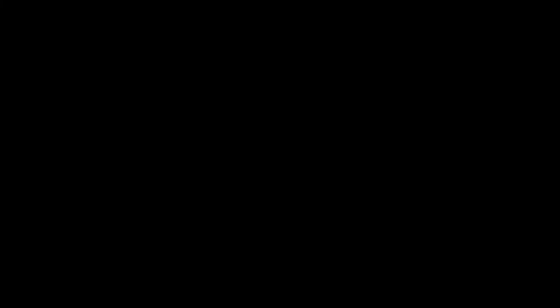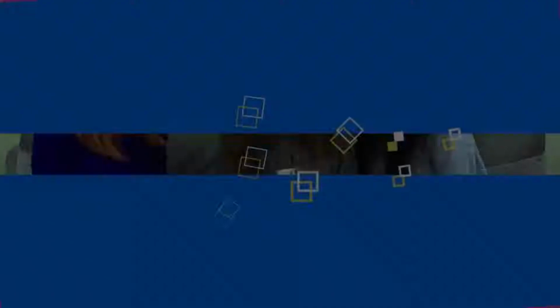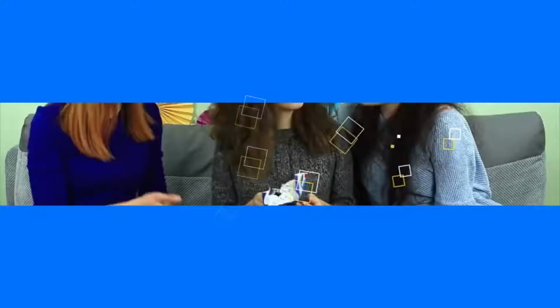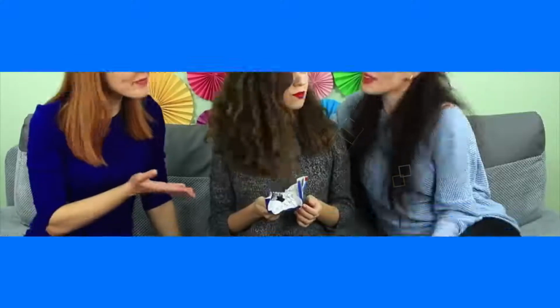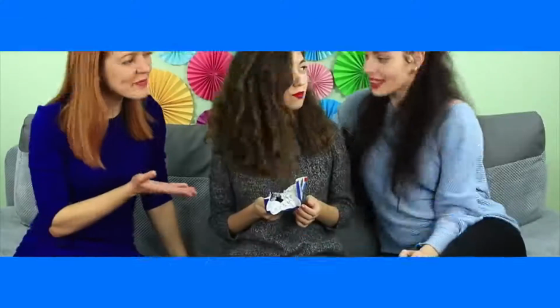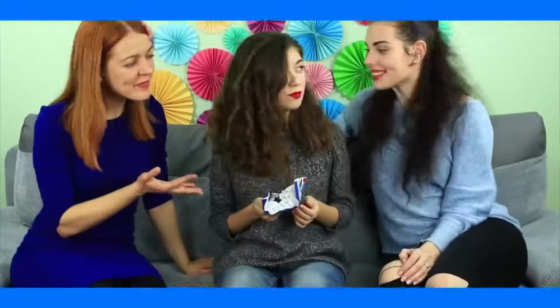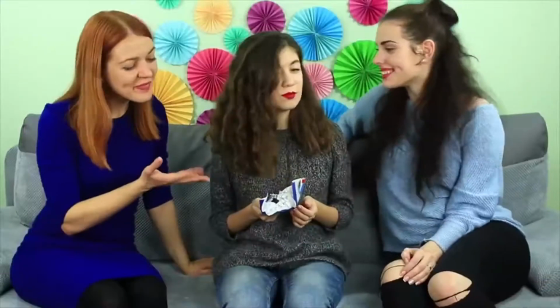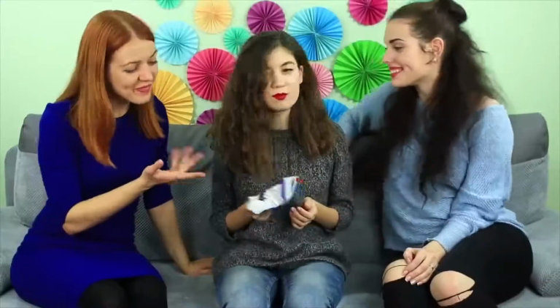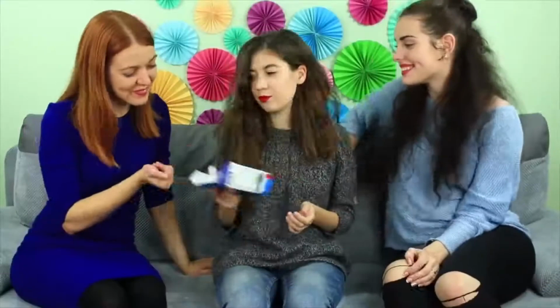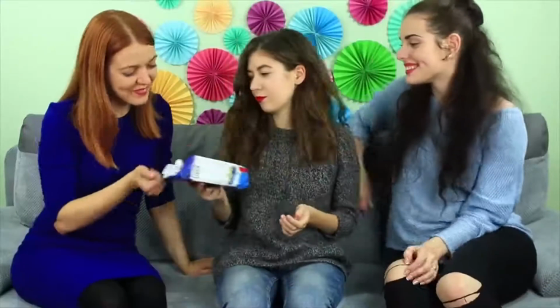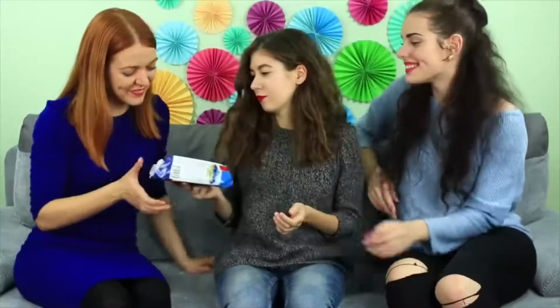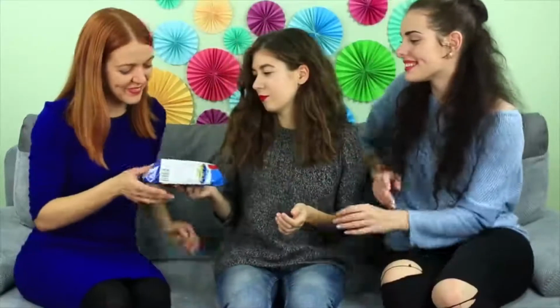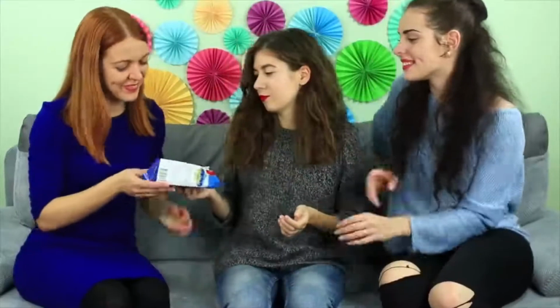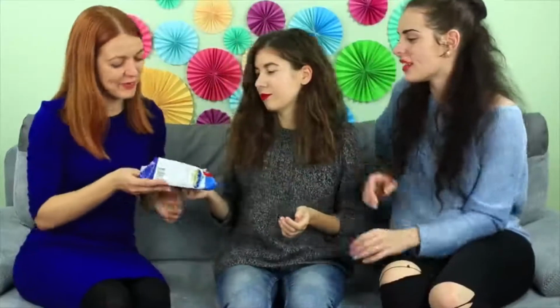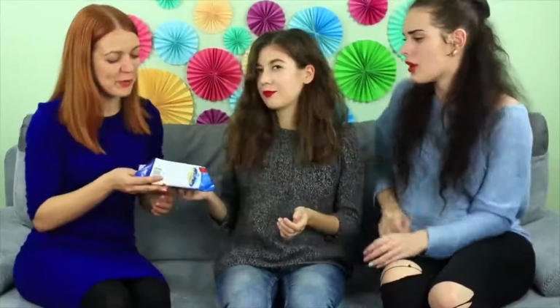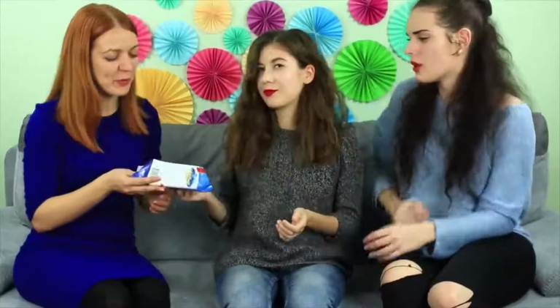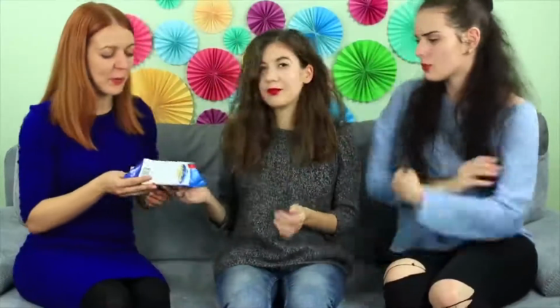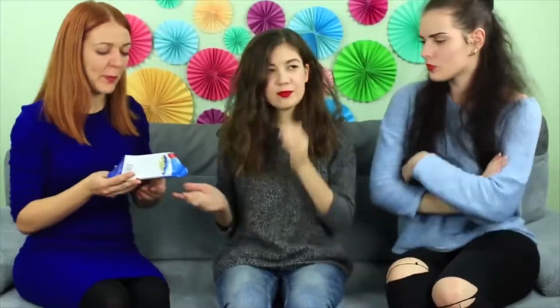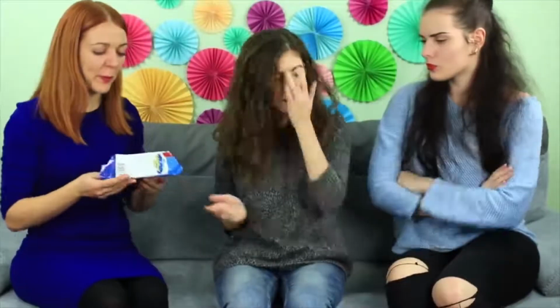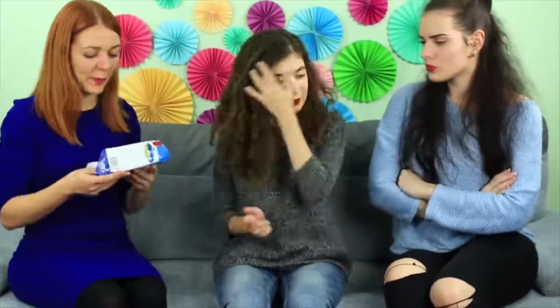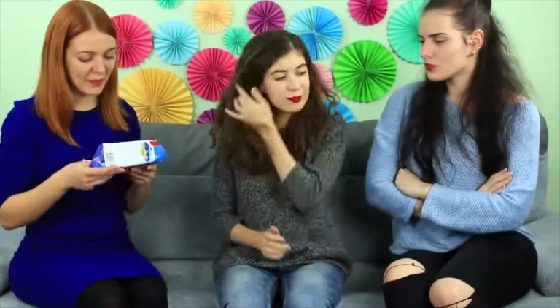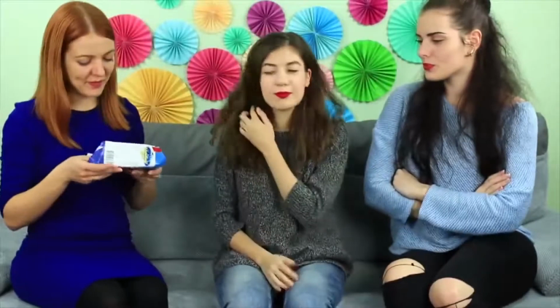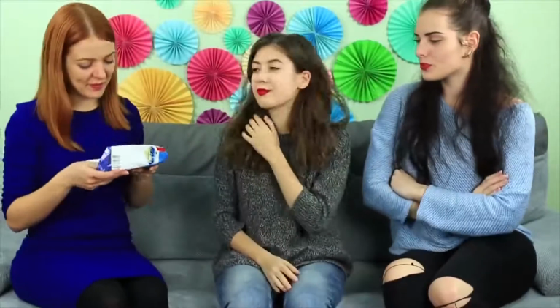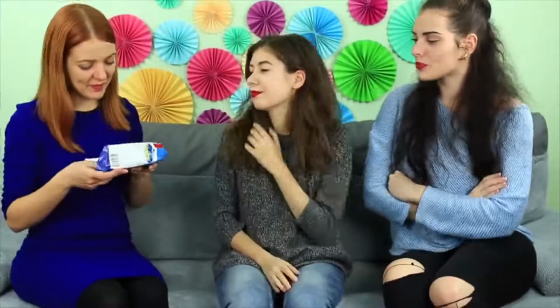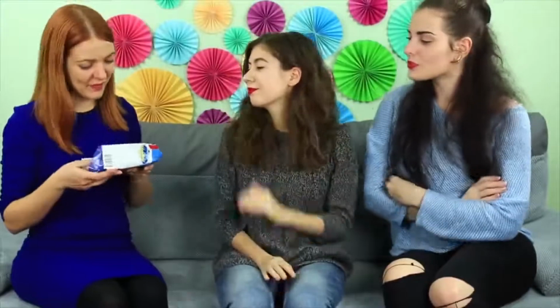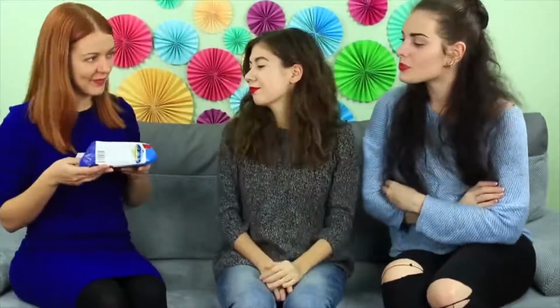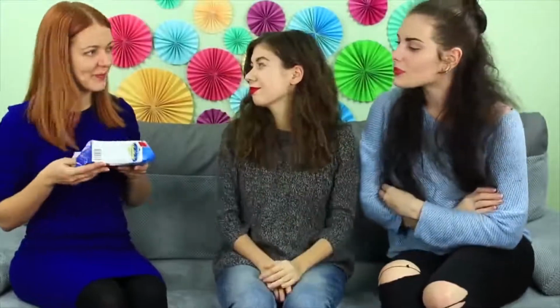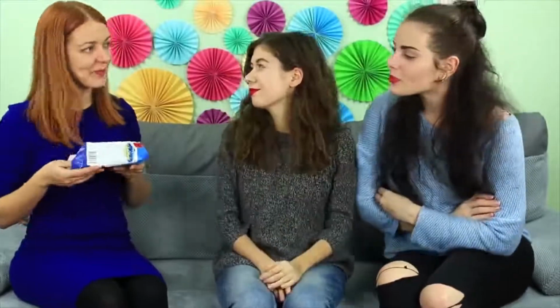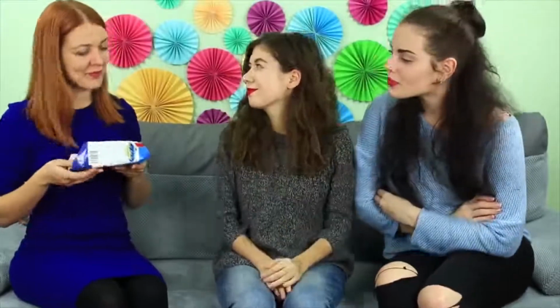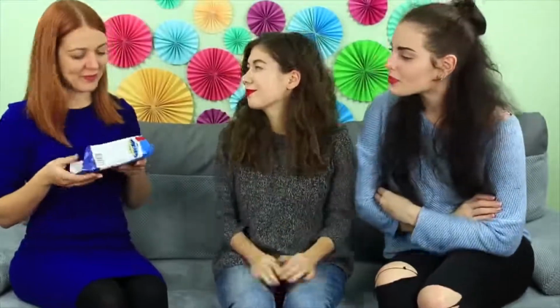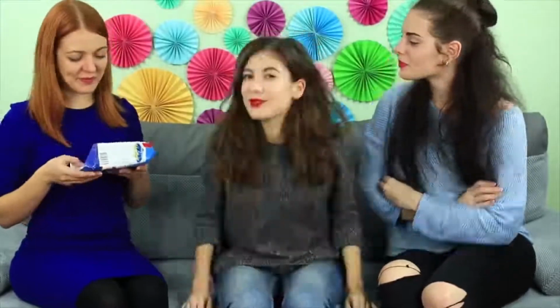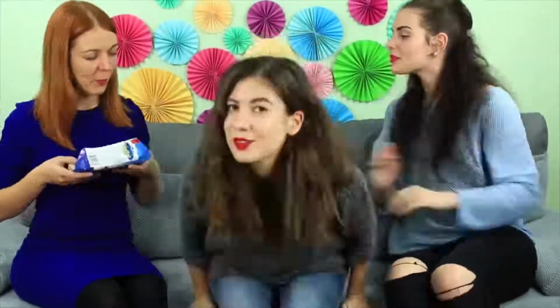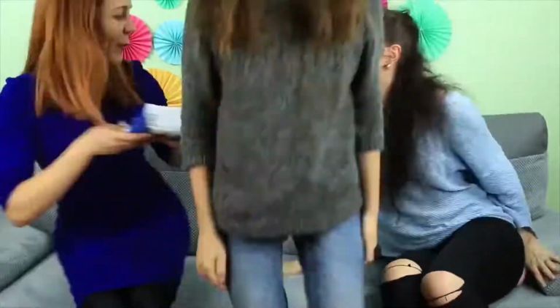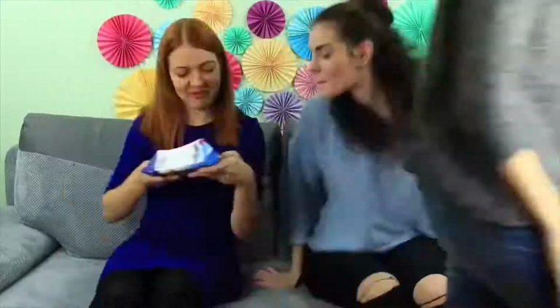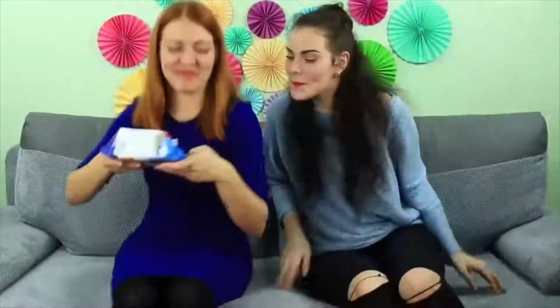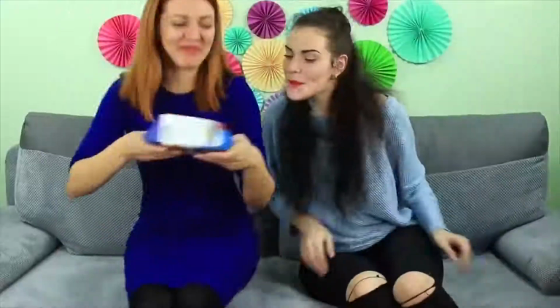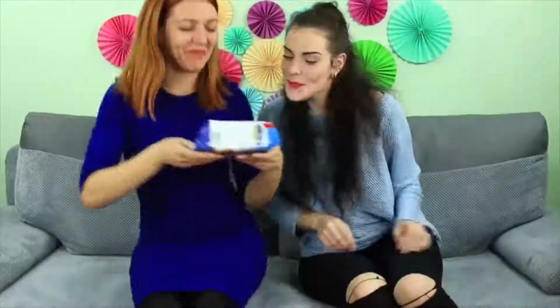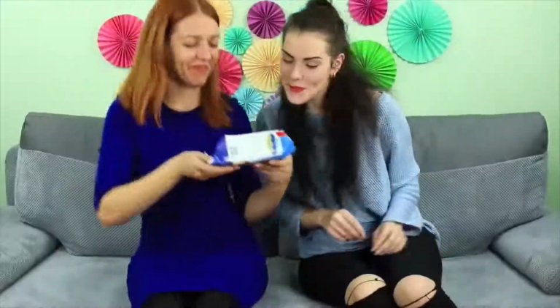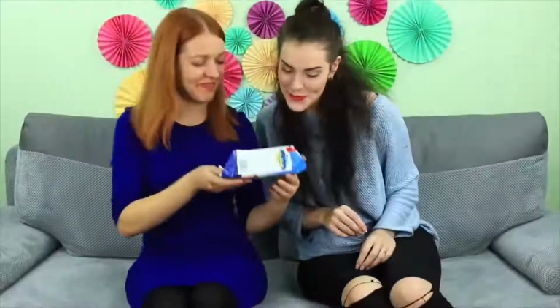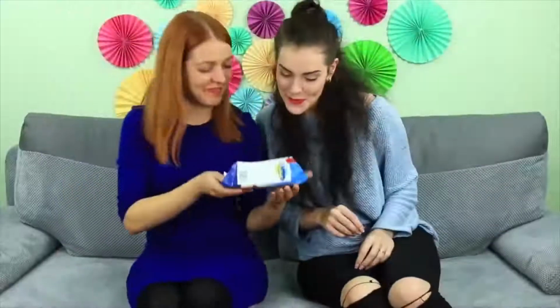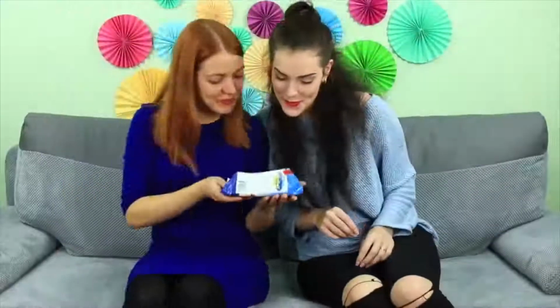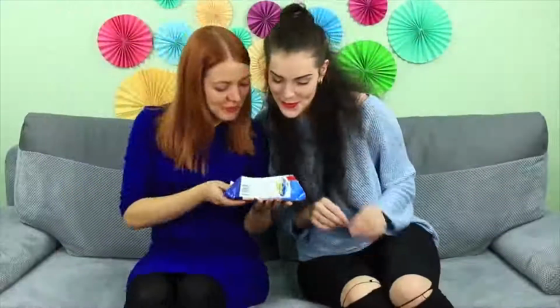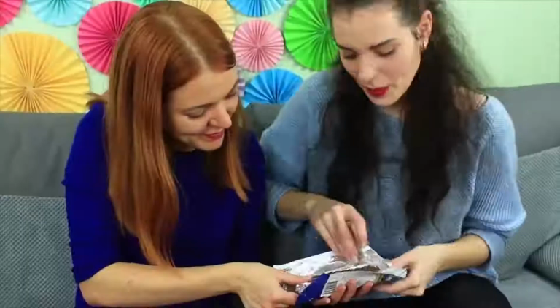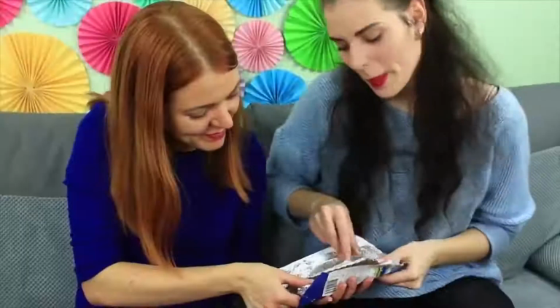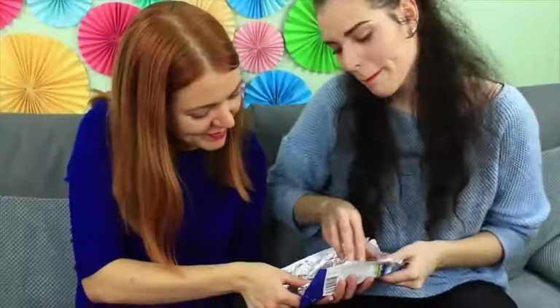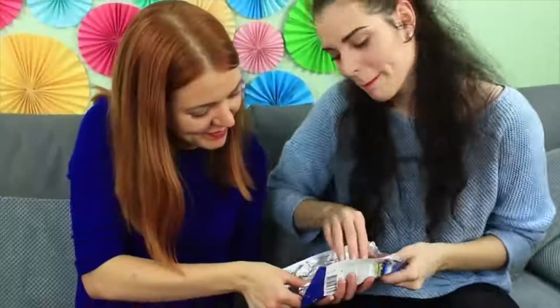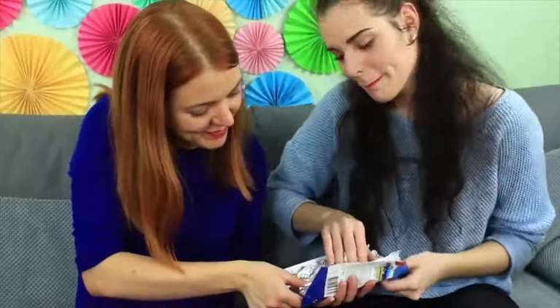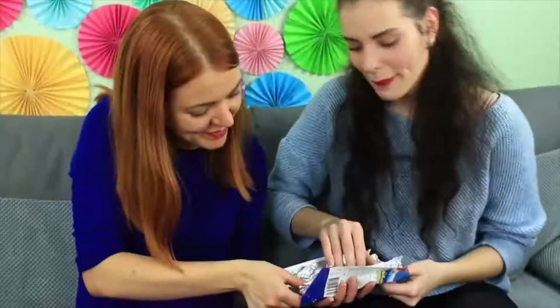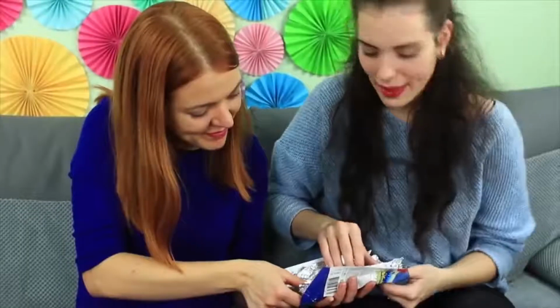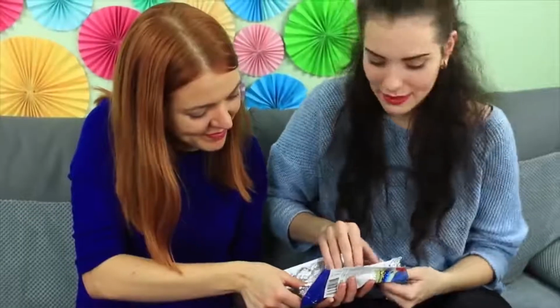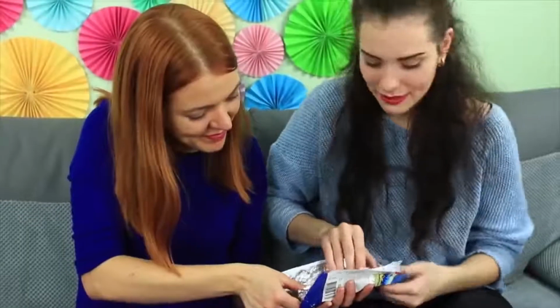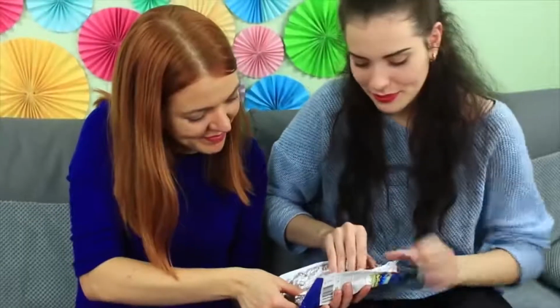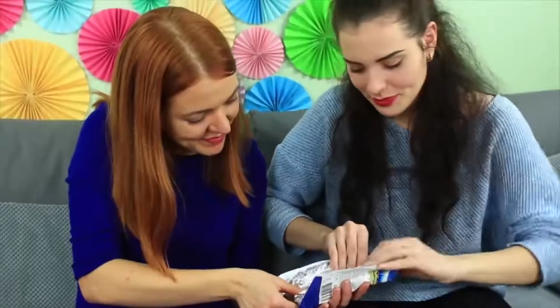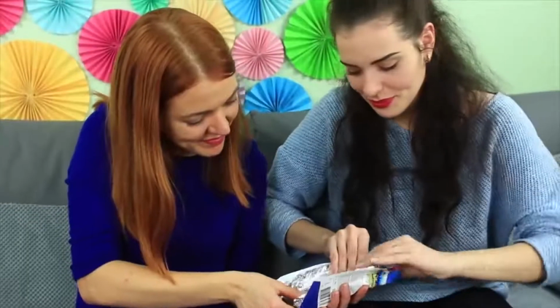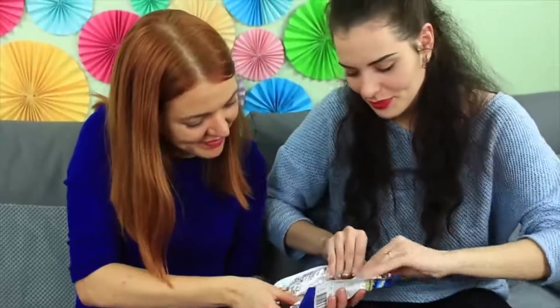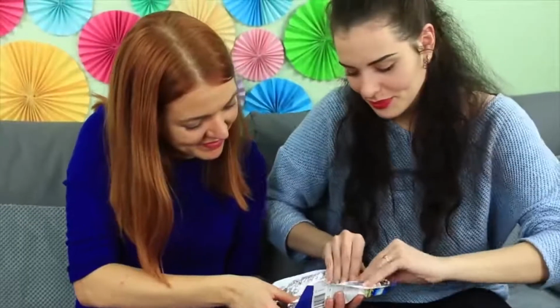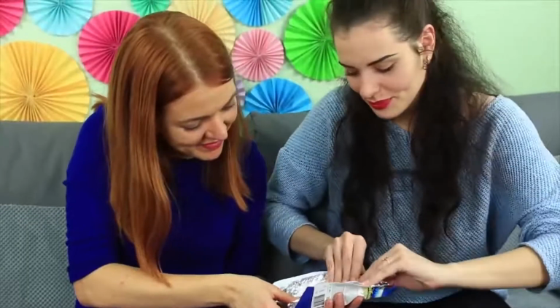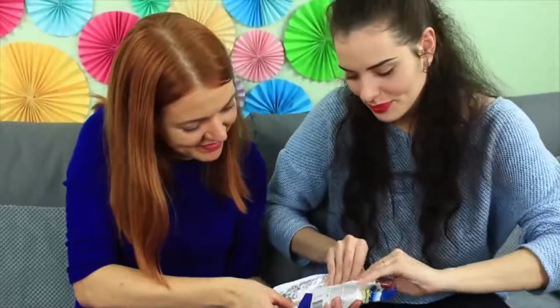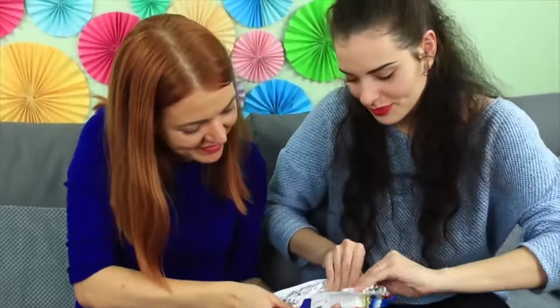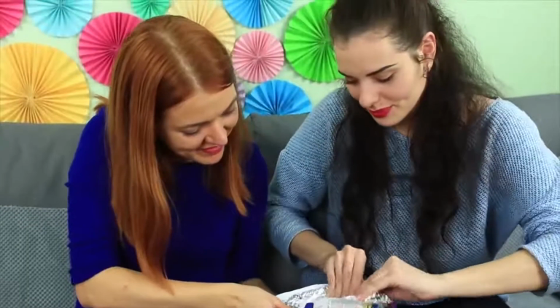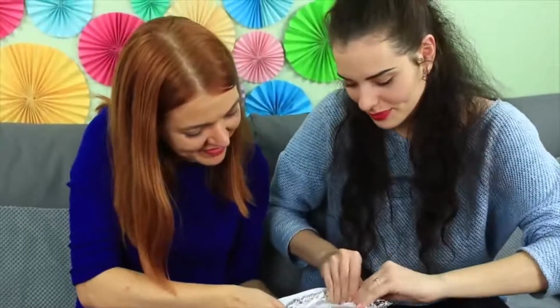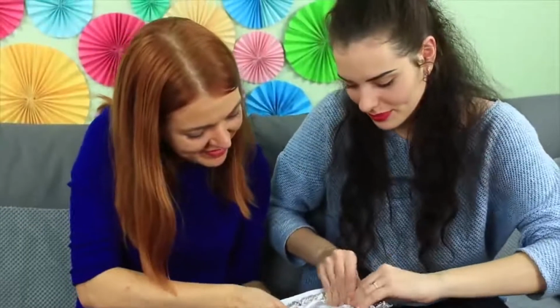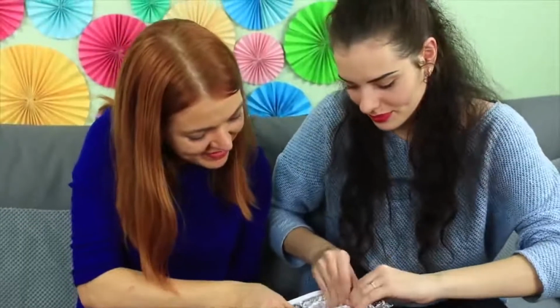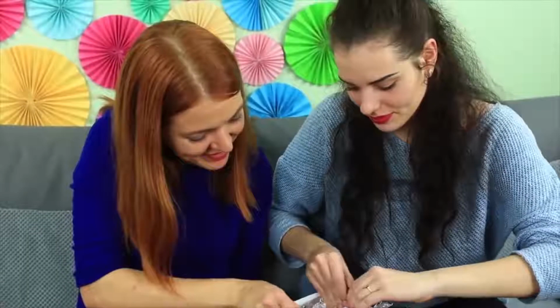Our friend knows how much we love chocolate. She treats us with a whole bar. What a thoughtful girl! Thank you!